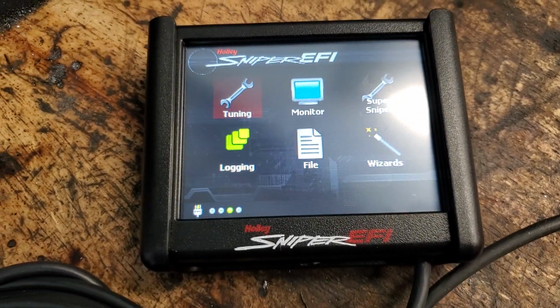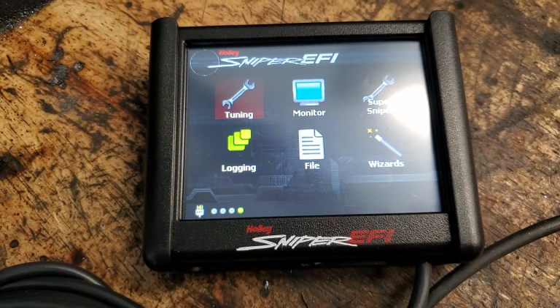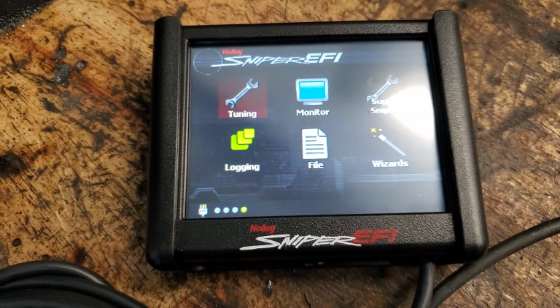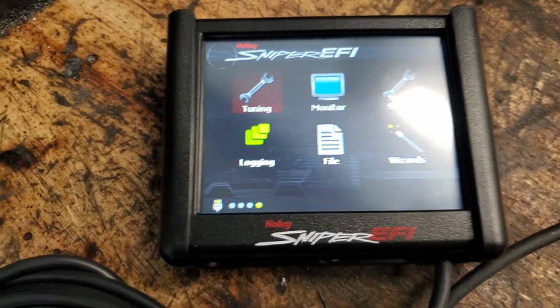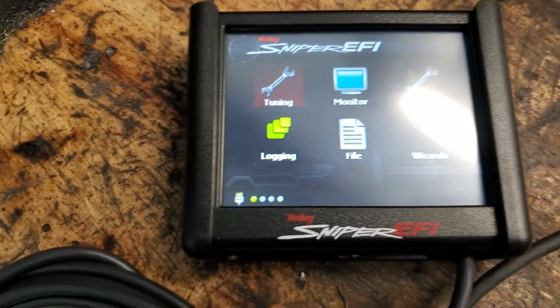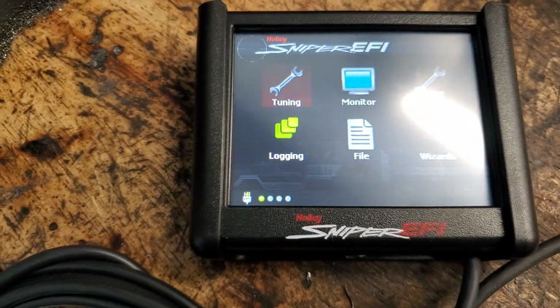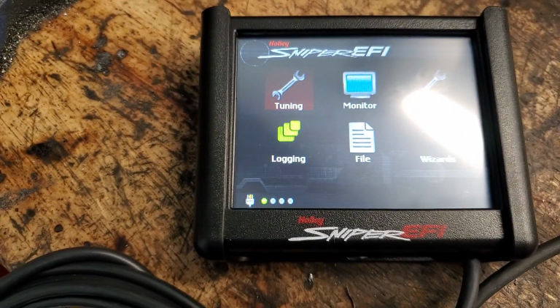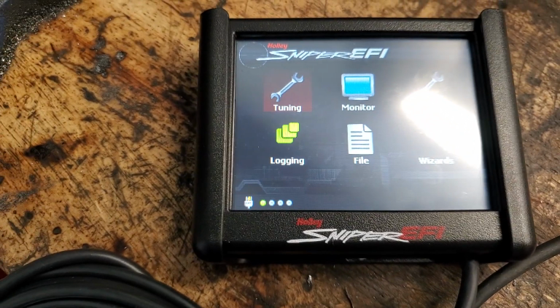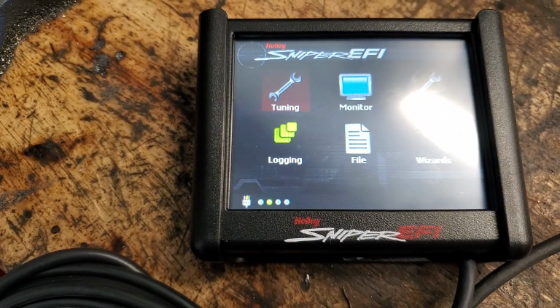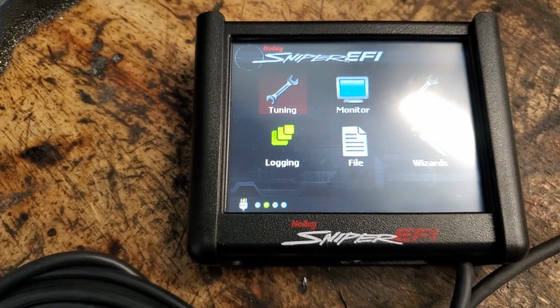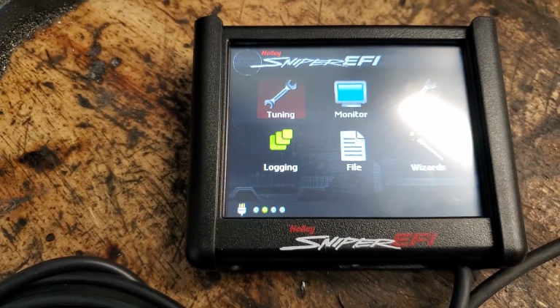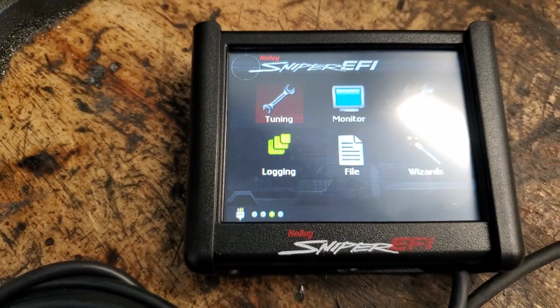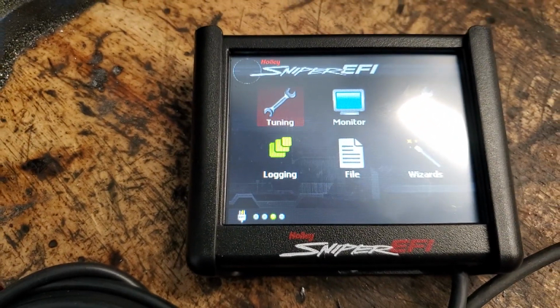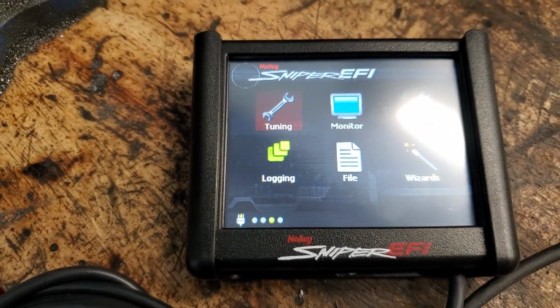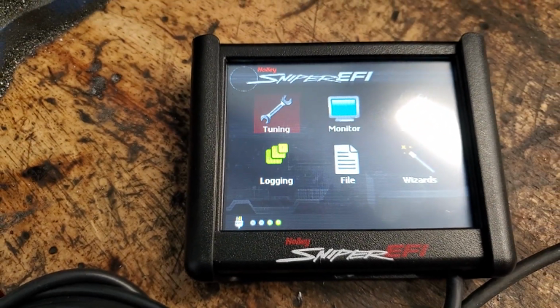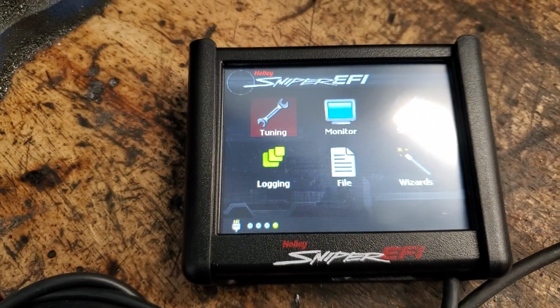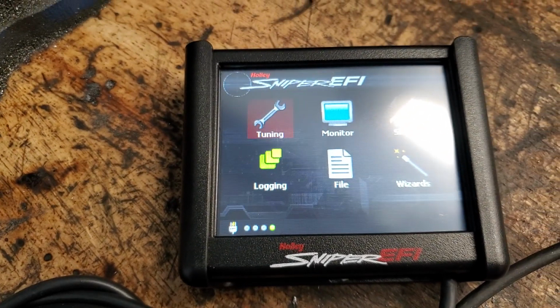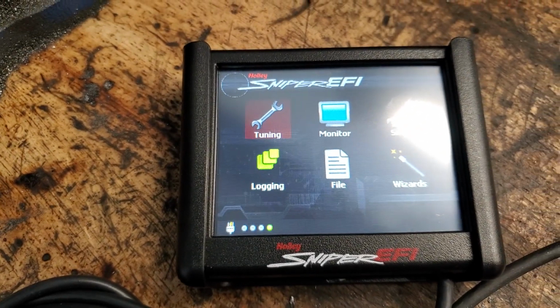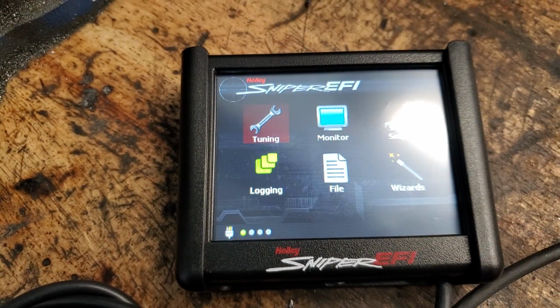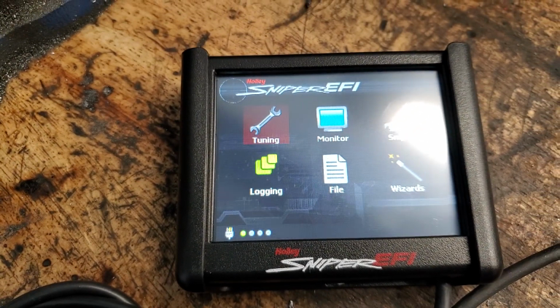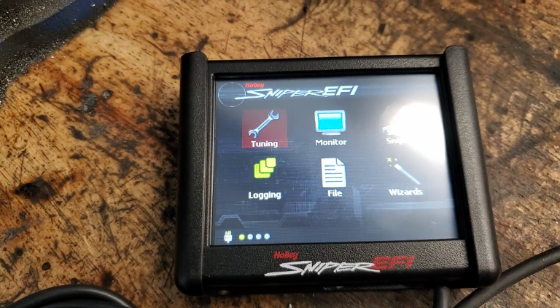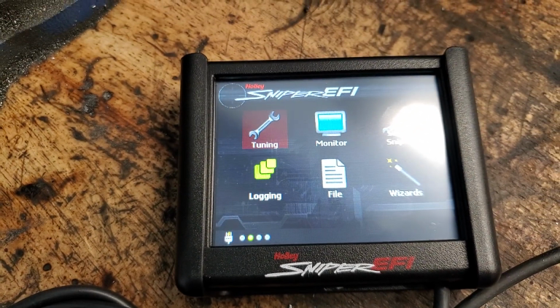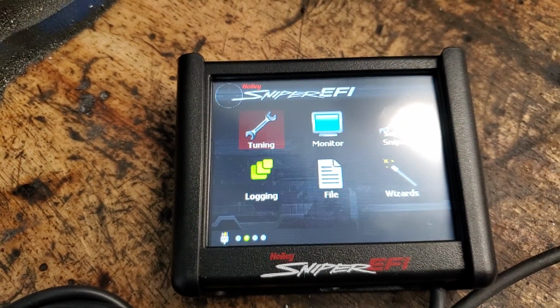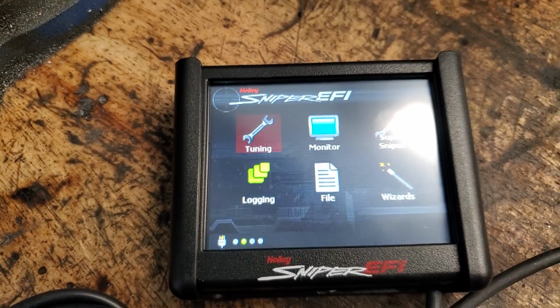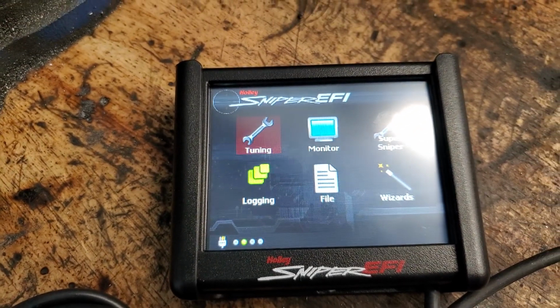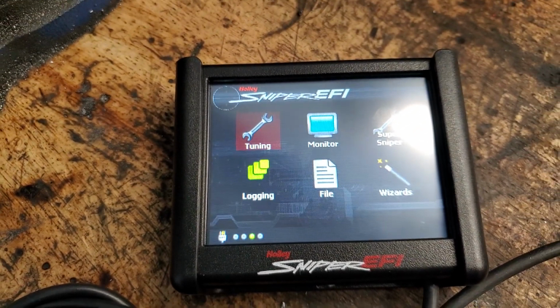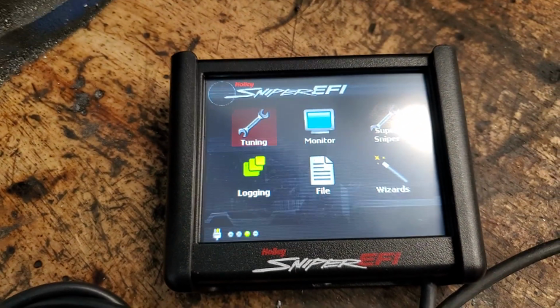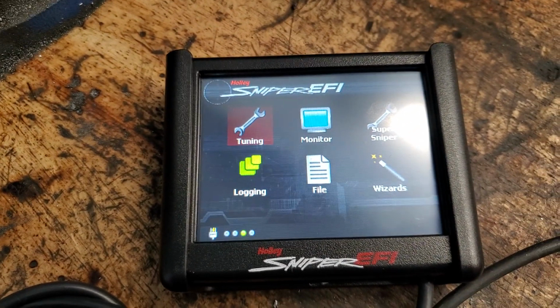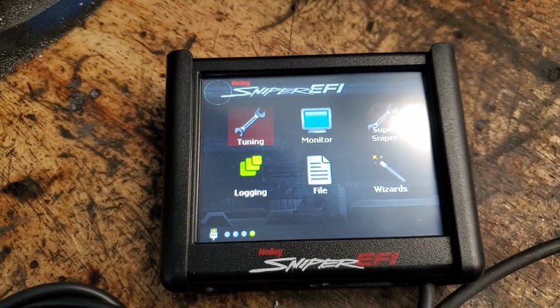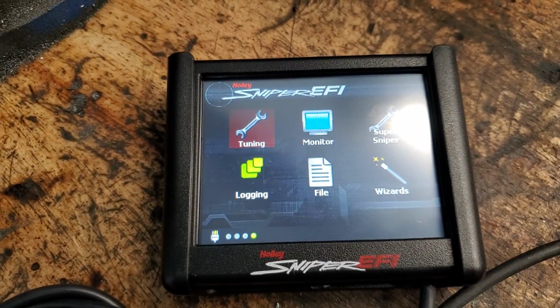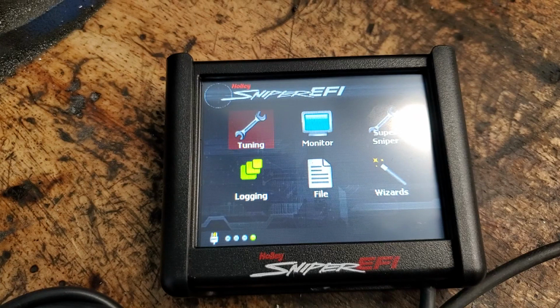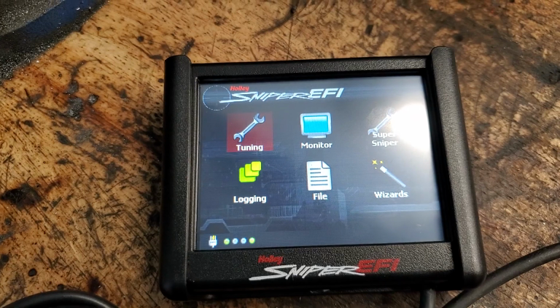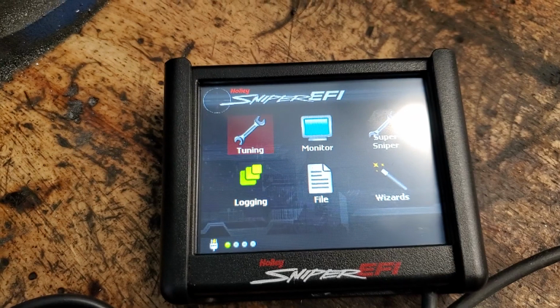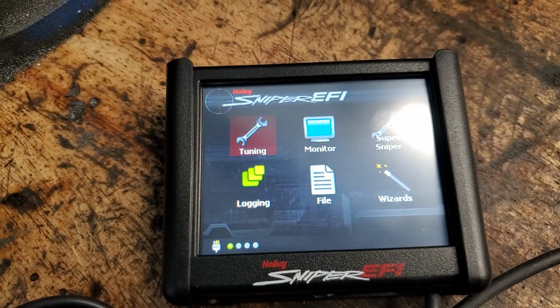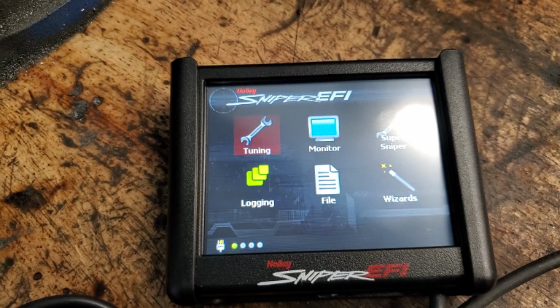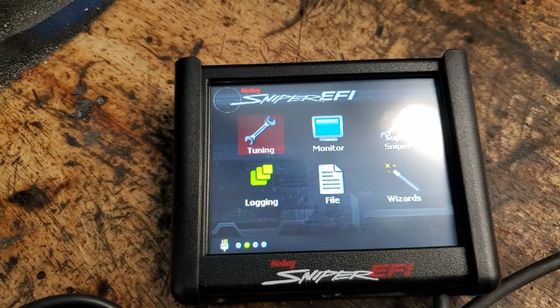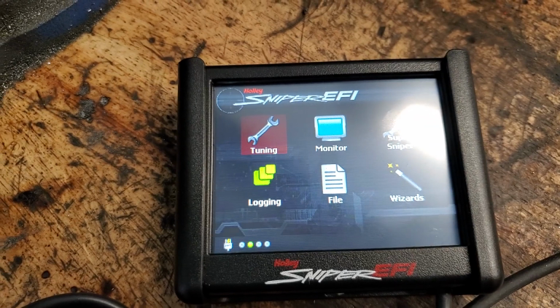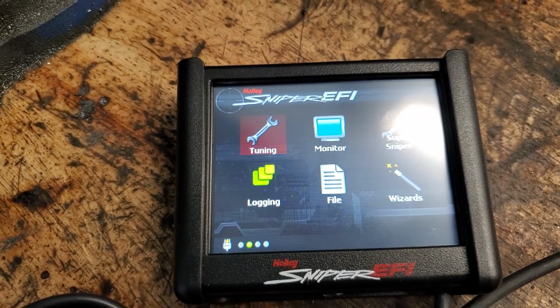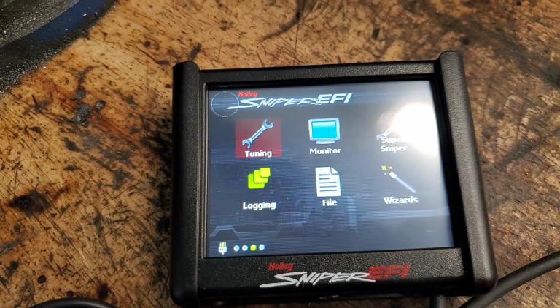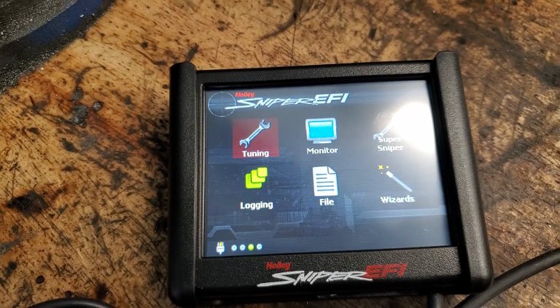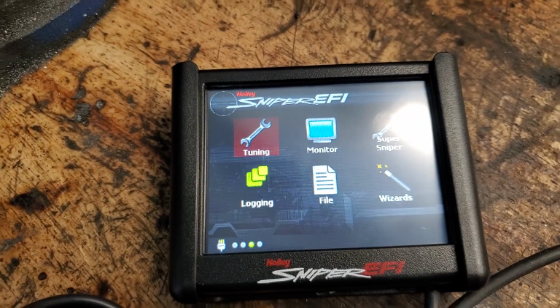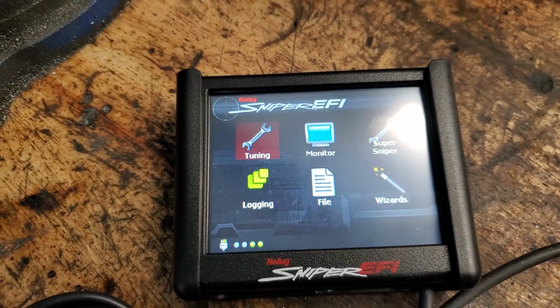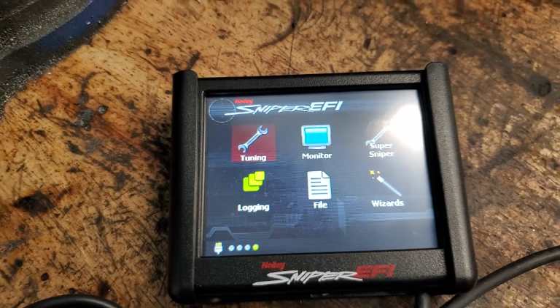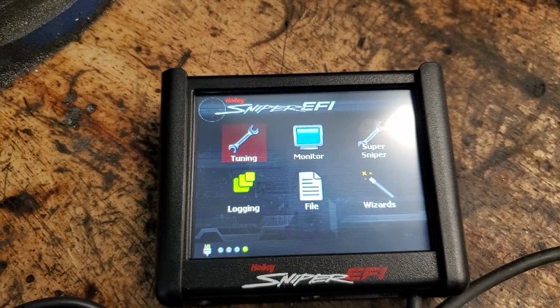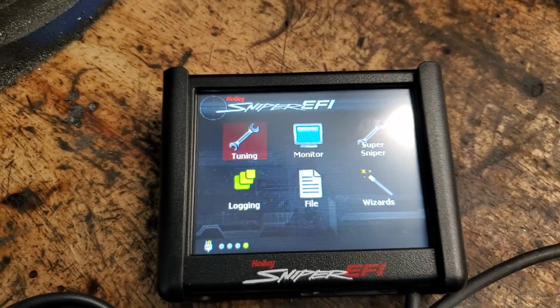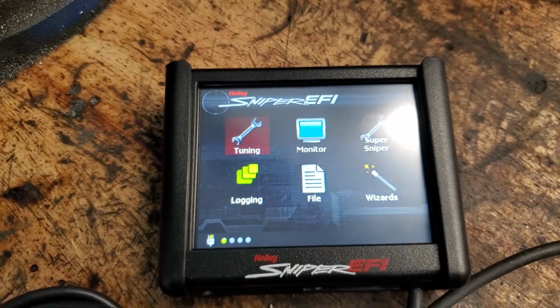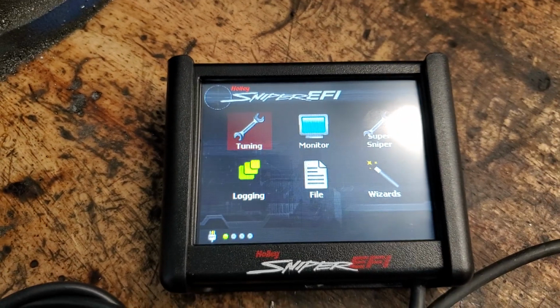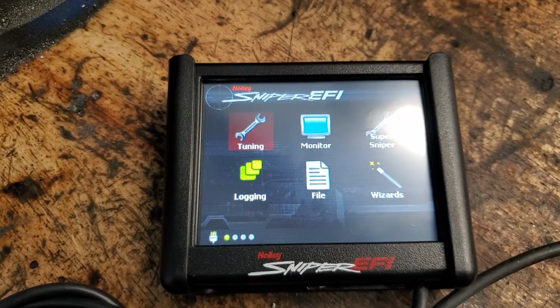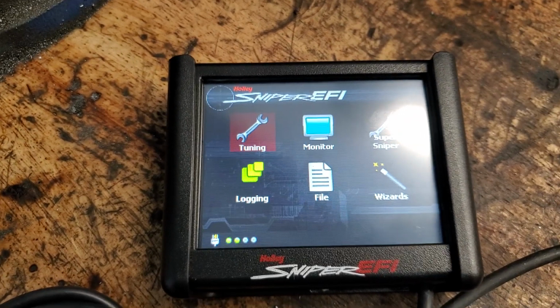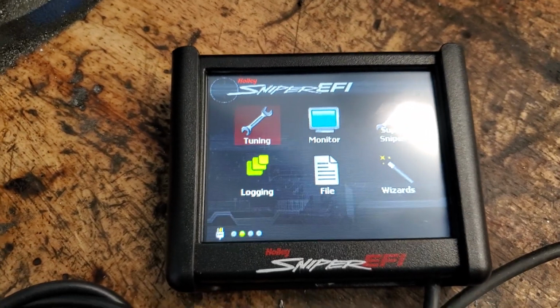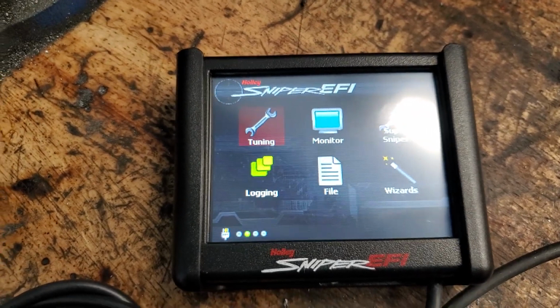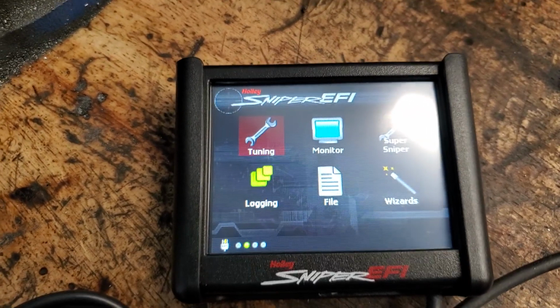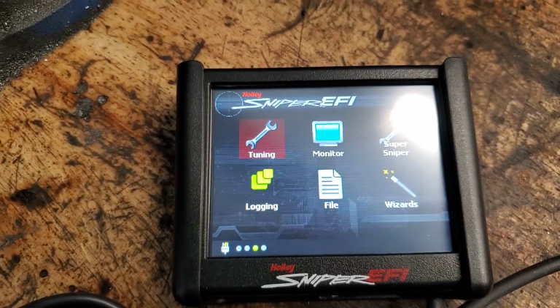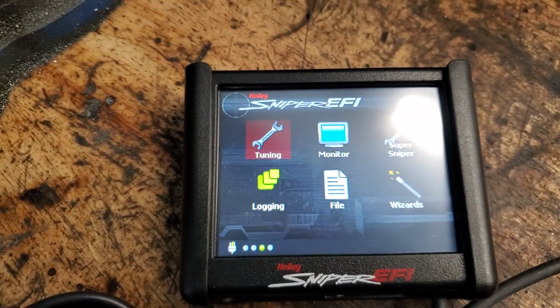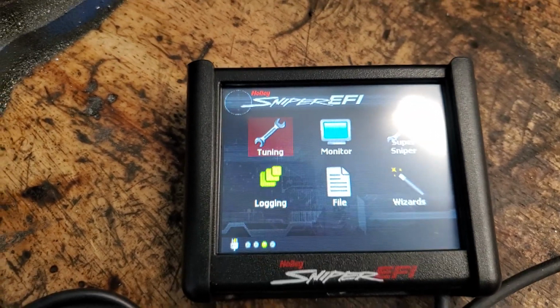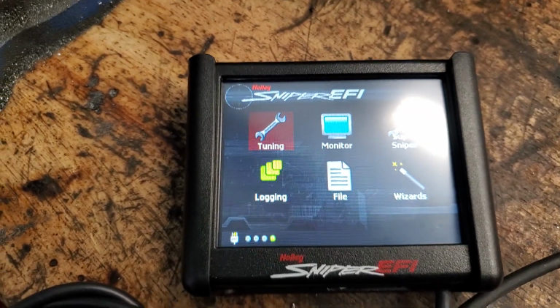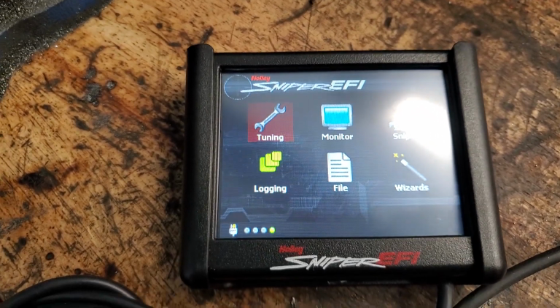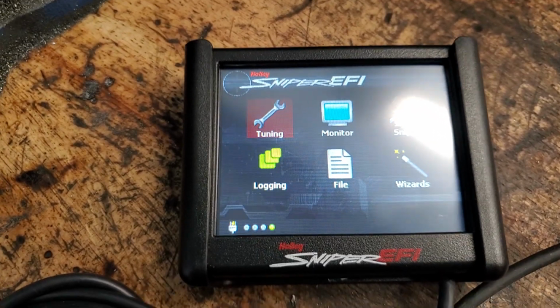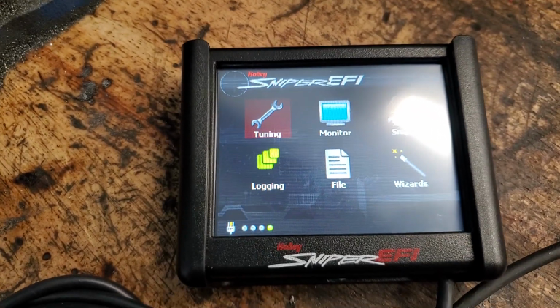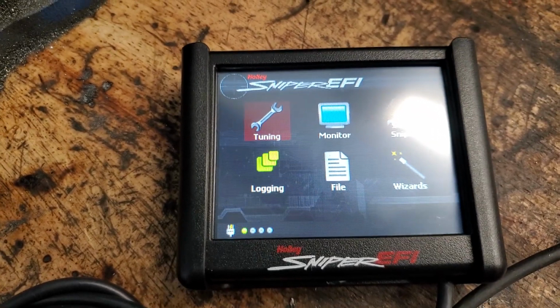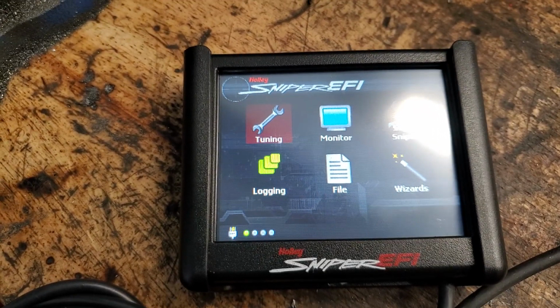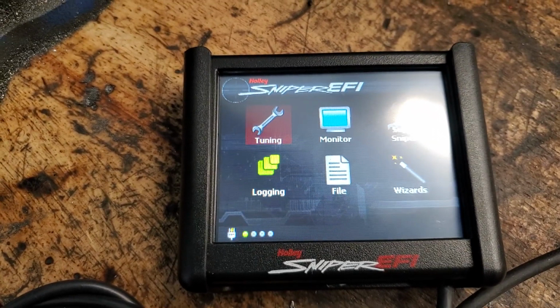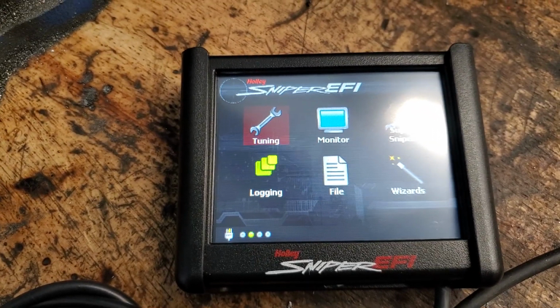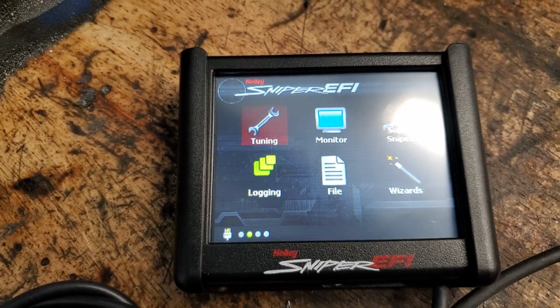And just to change it back, it's the same process — you just select the number 12 tune. So you've got options and we've included all that for you.